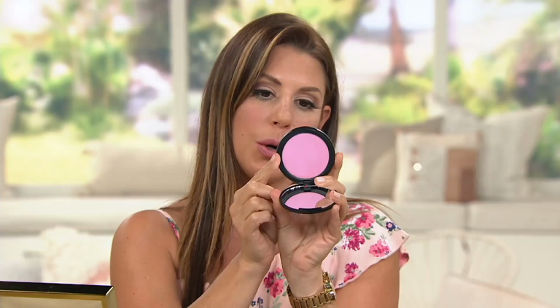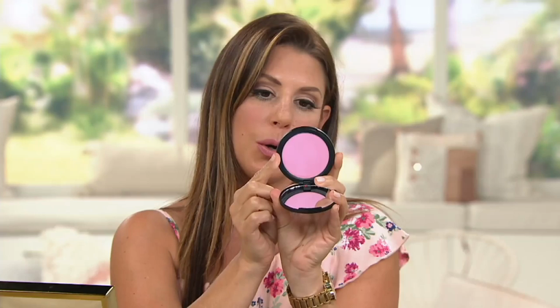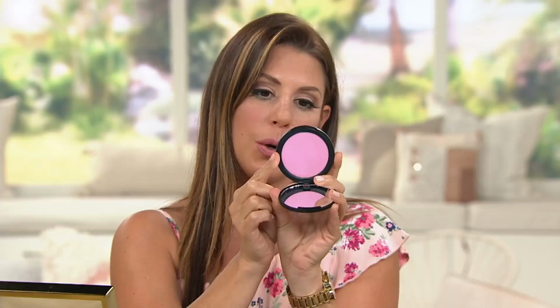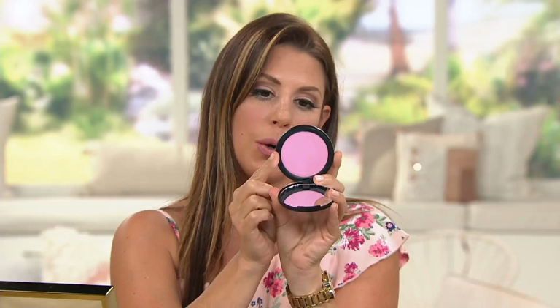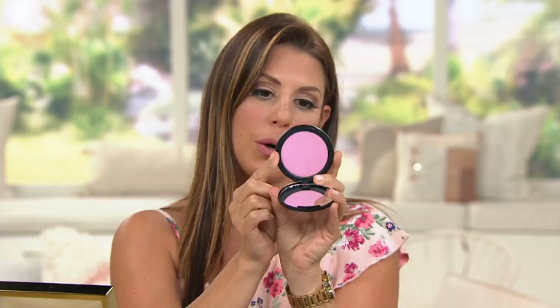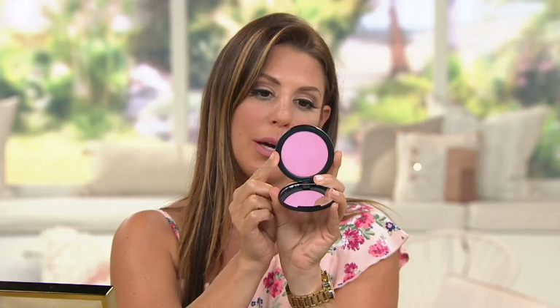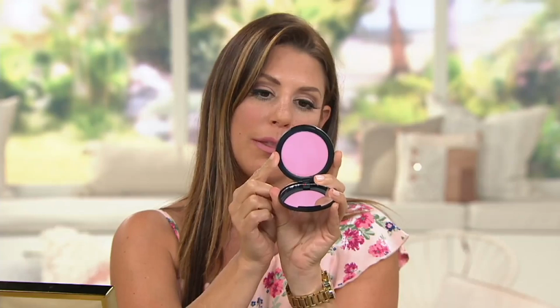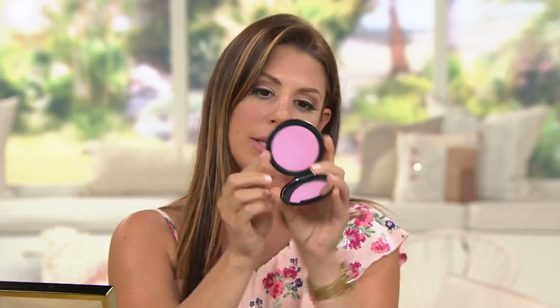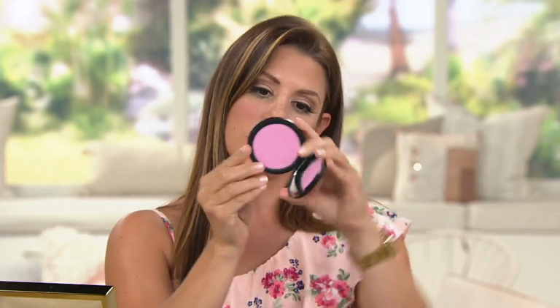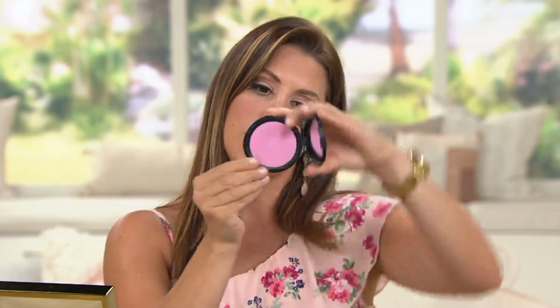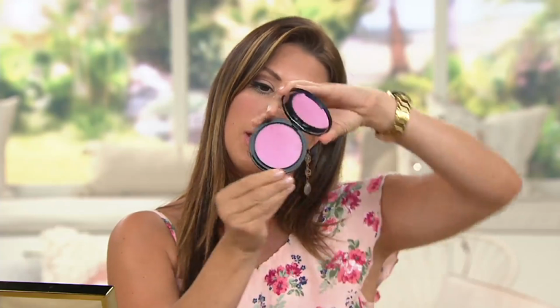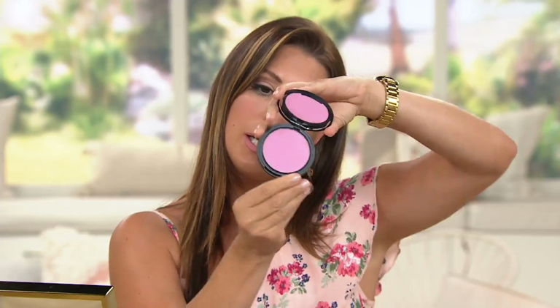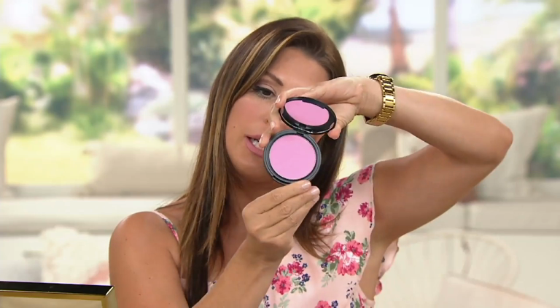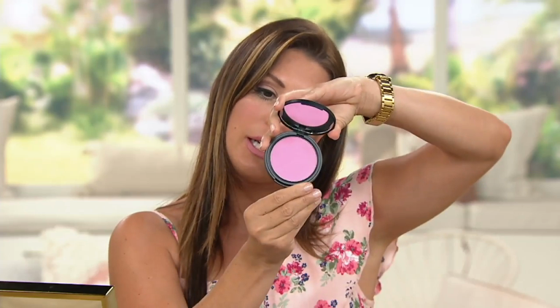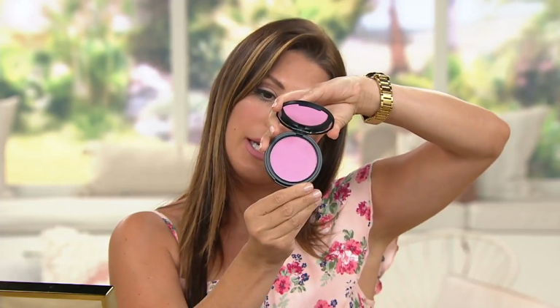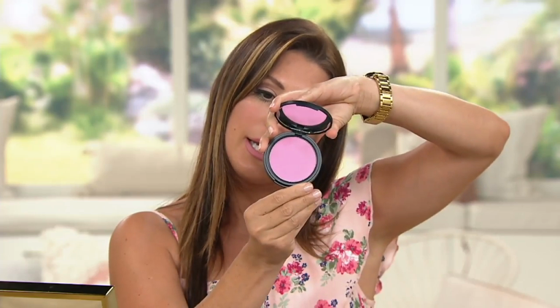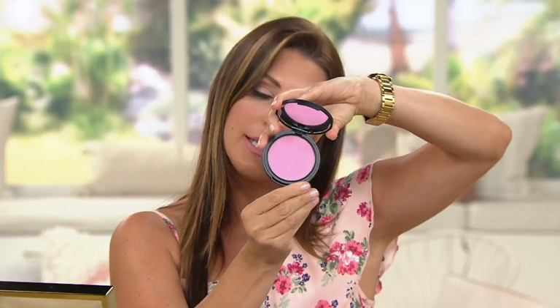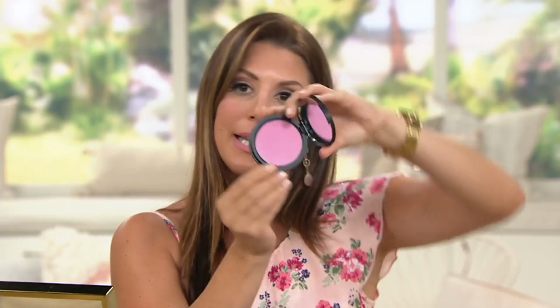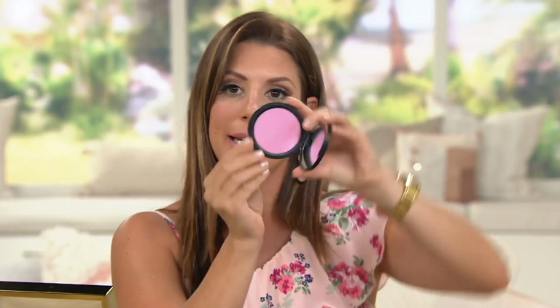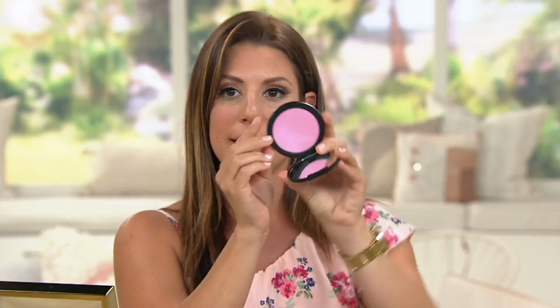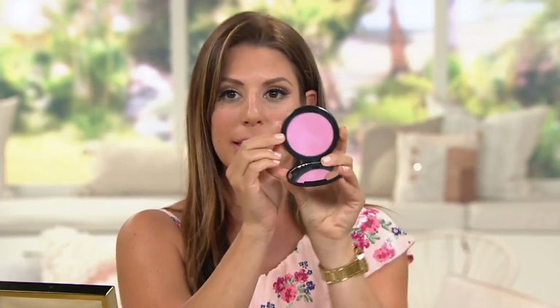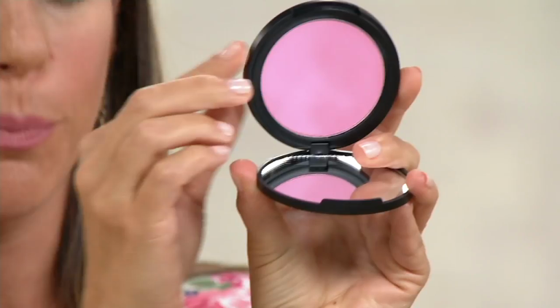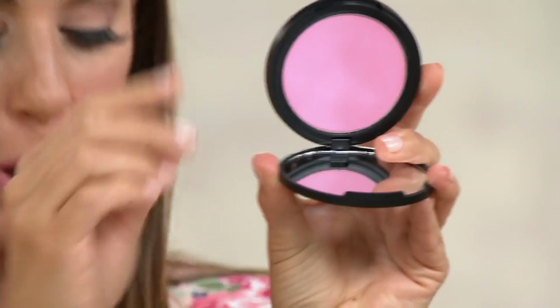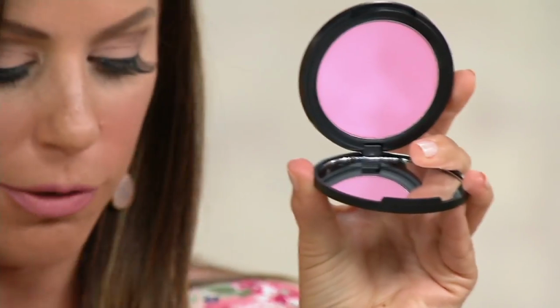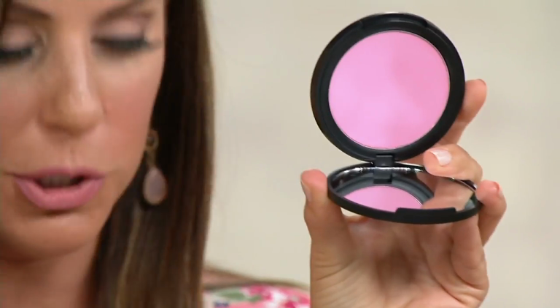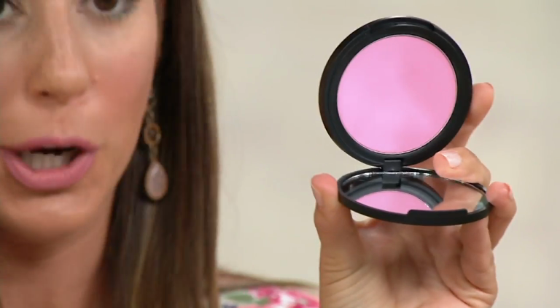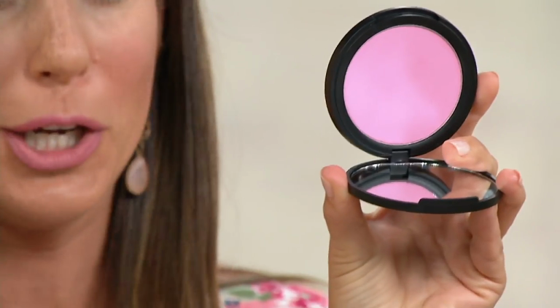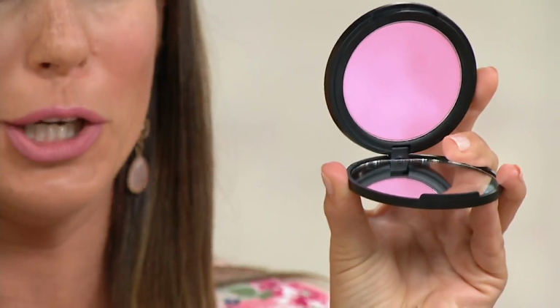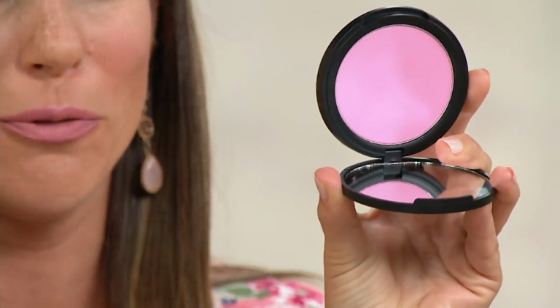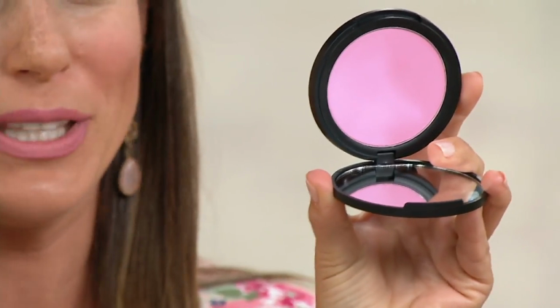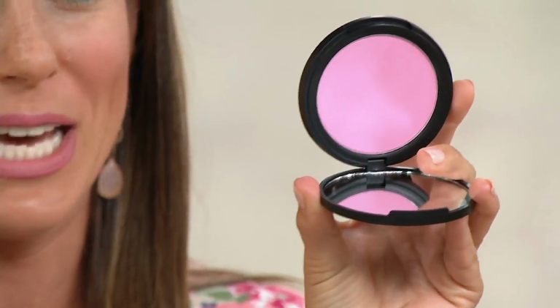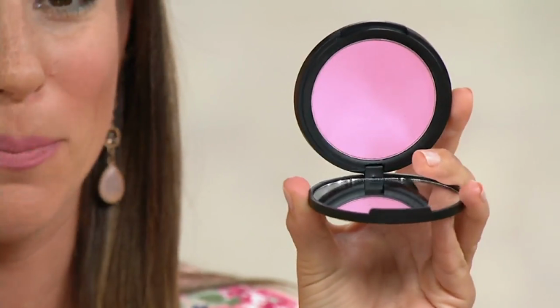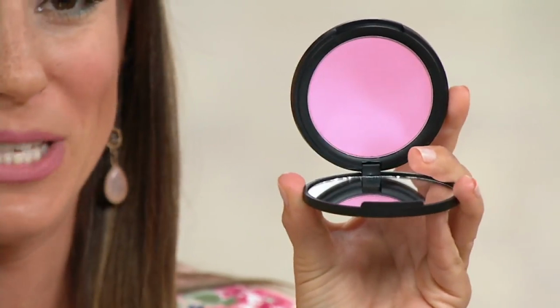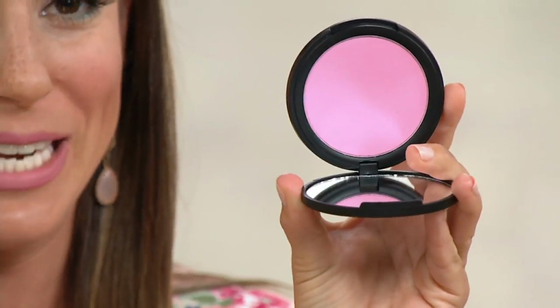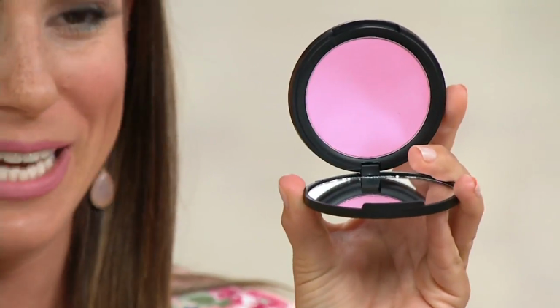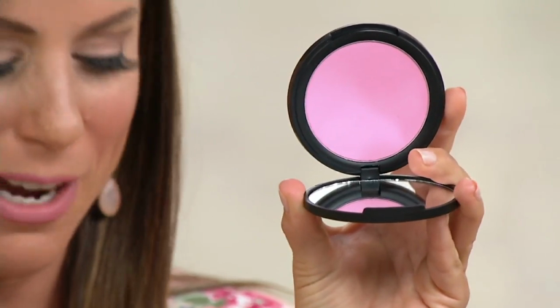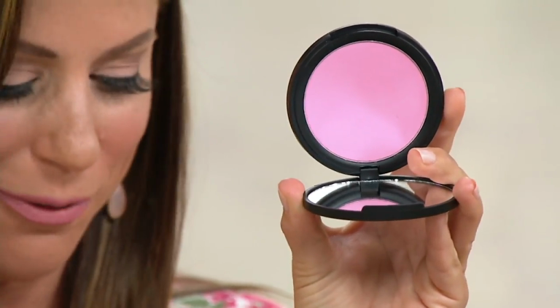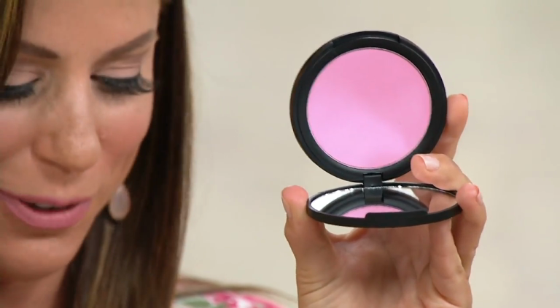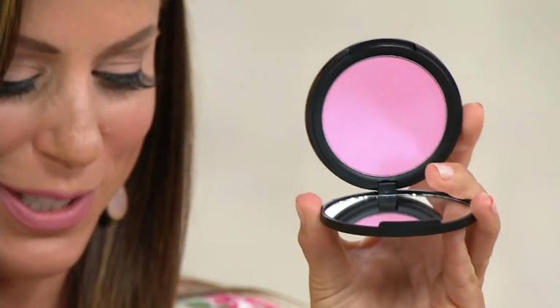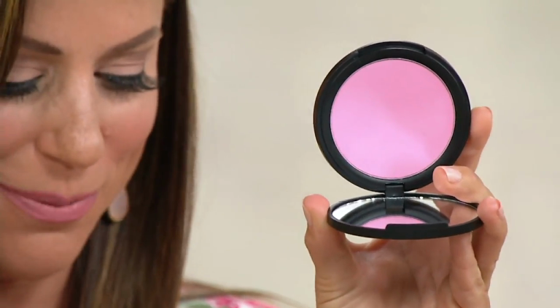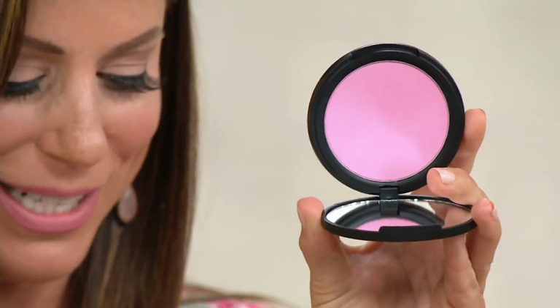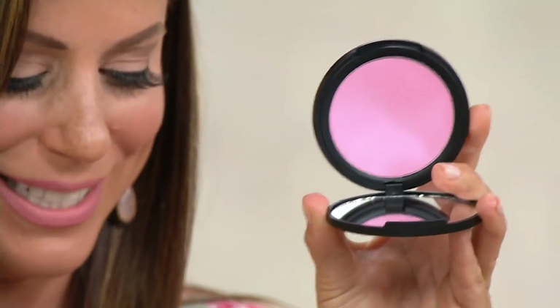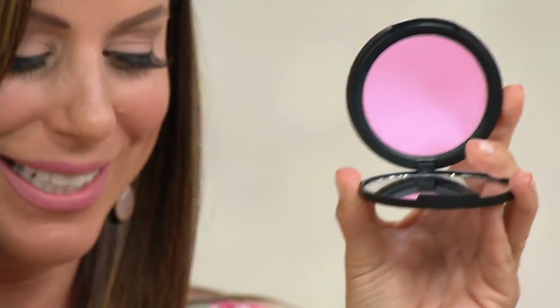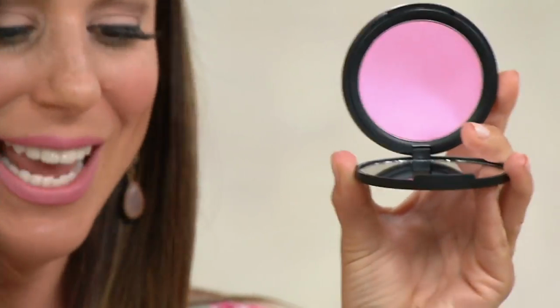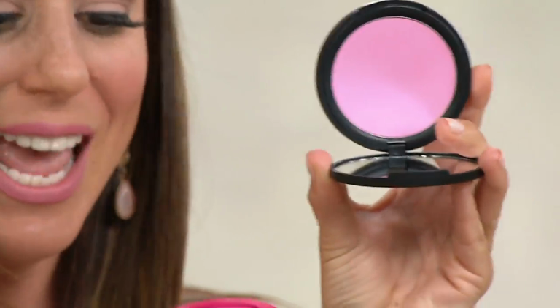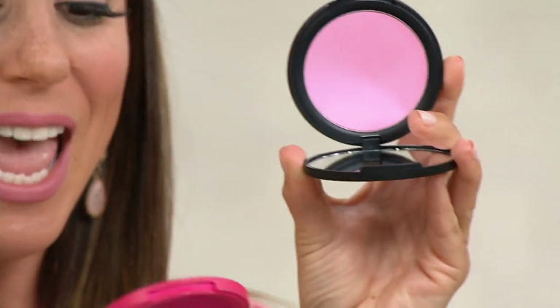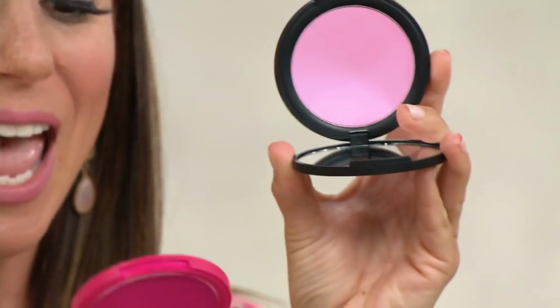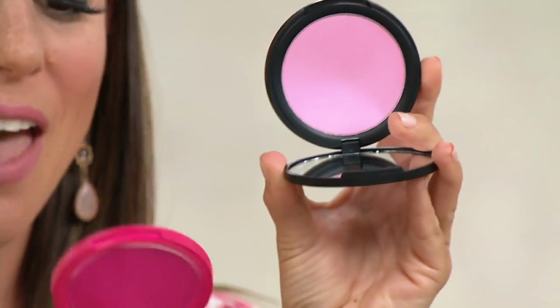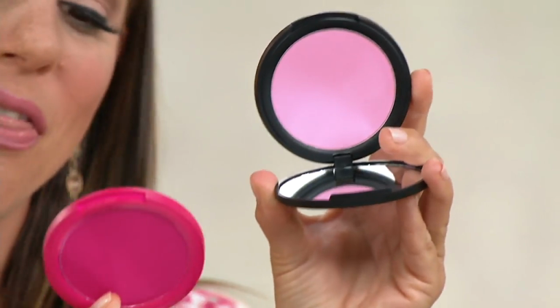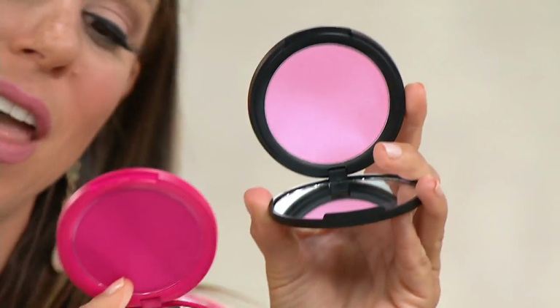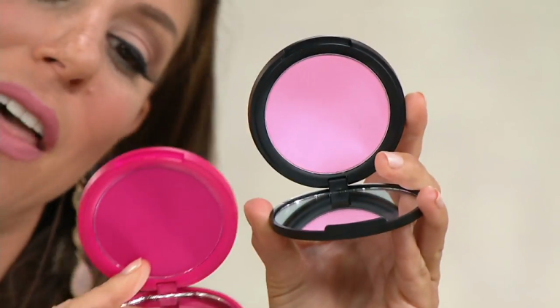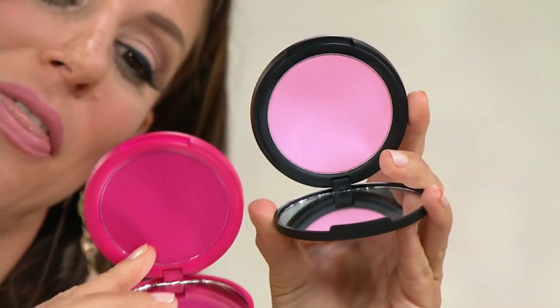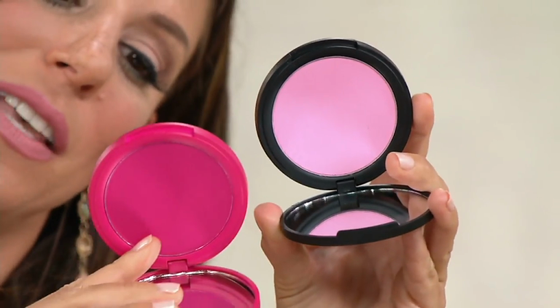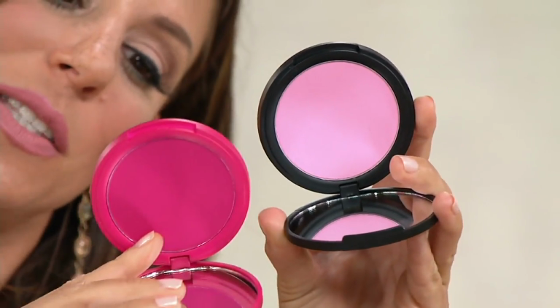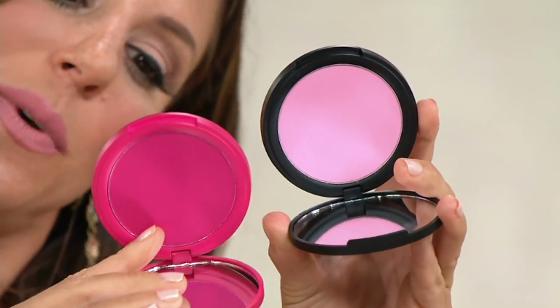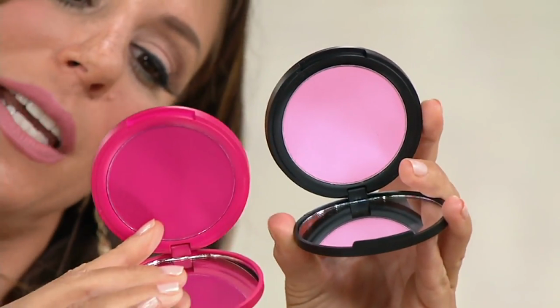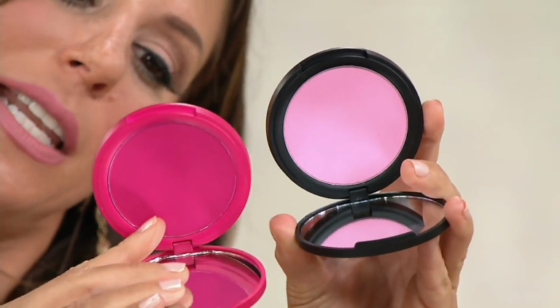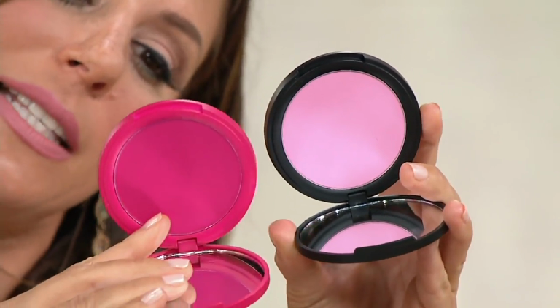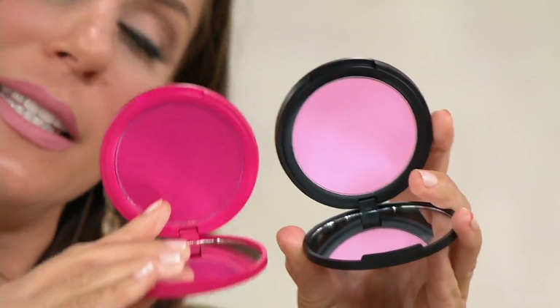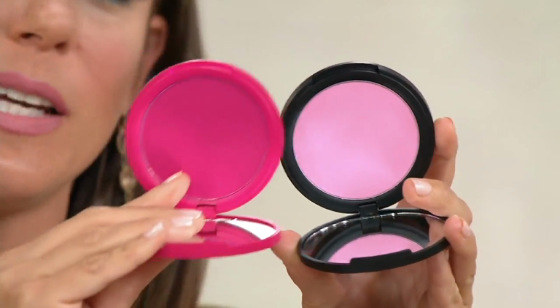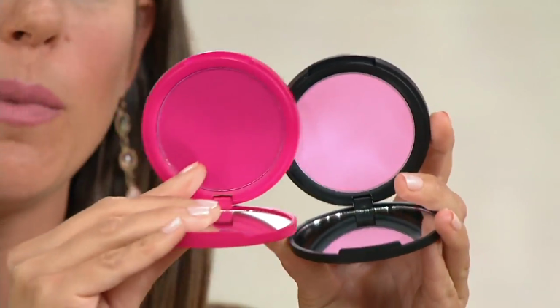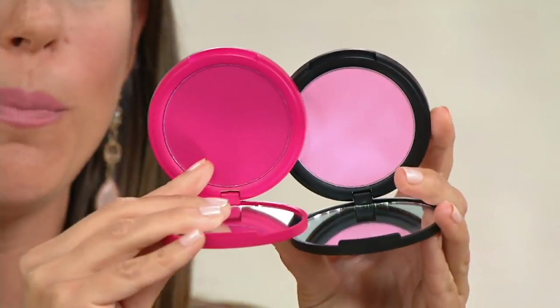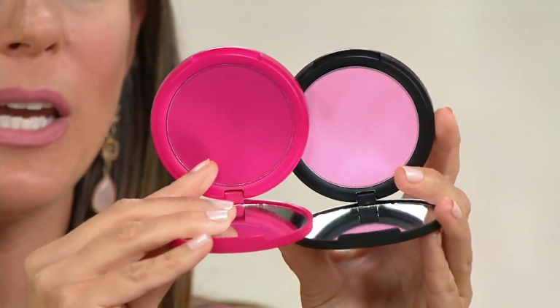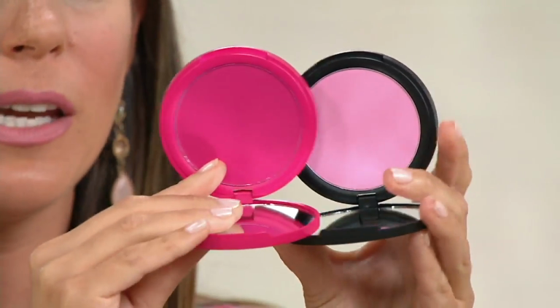So this one is Lady Slipper — sorry, I couldn't read that upside down for some reason. And then this one is Sigma Pink.